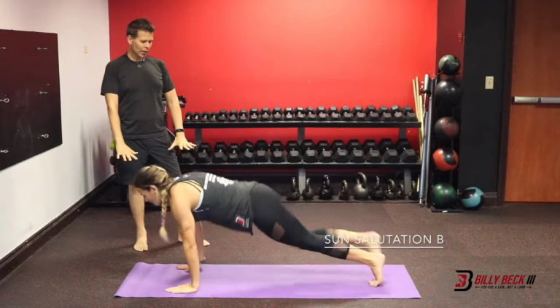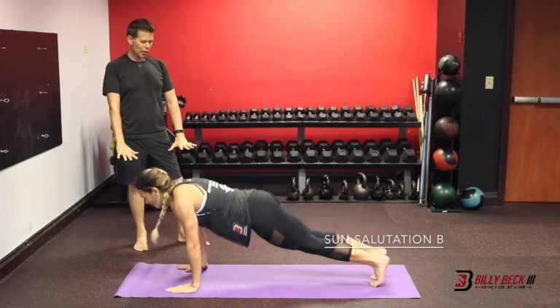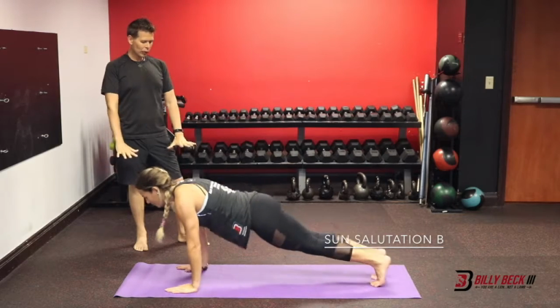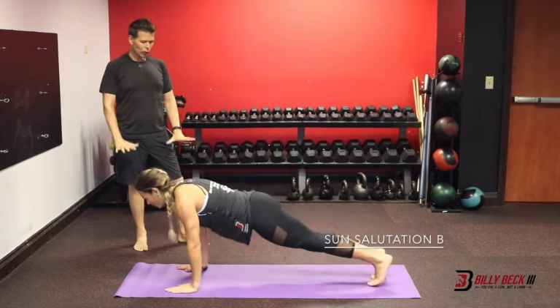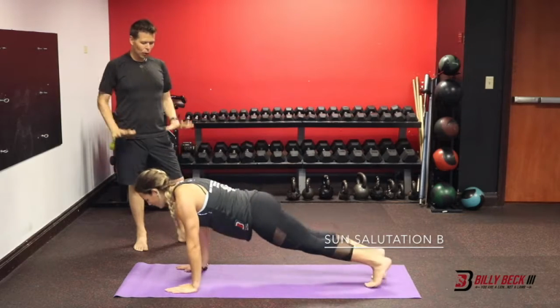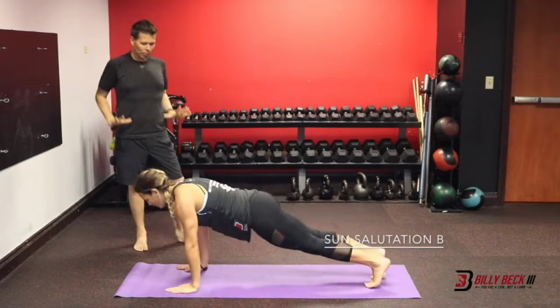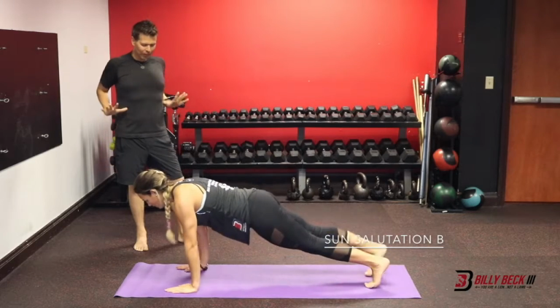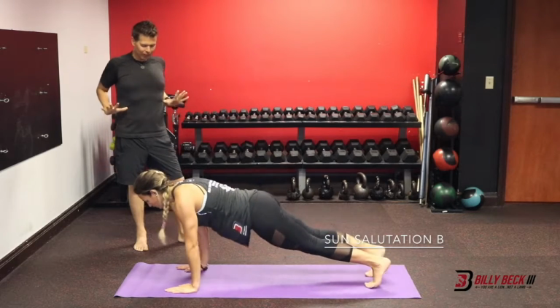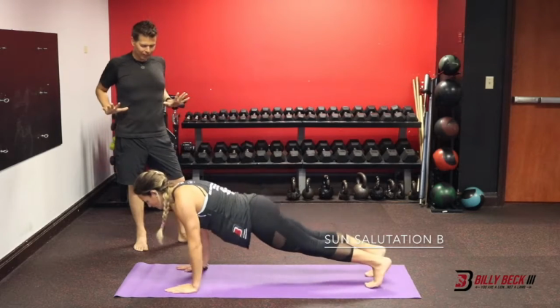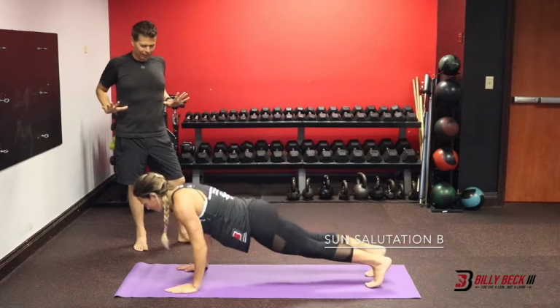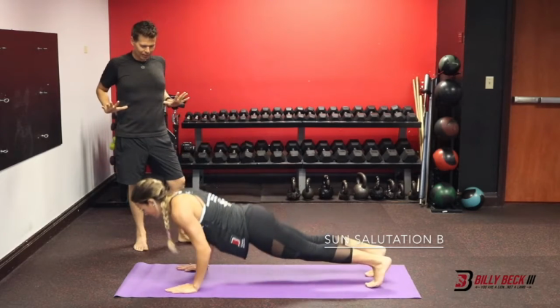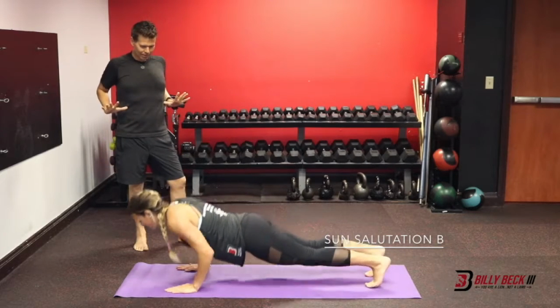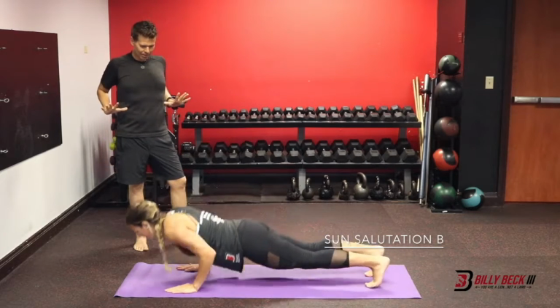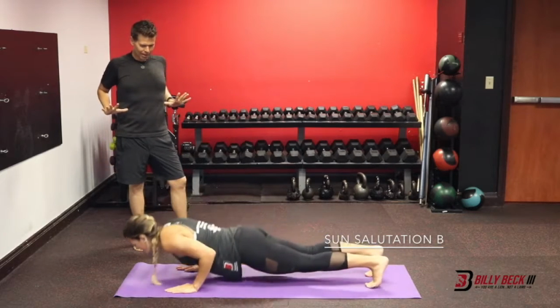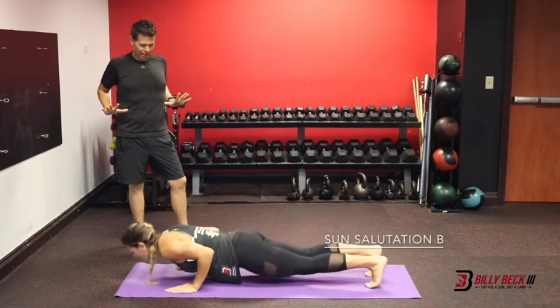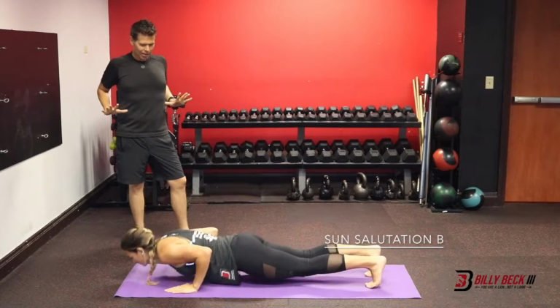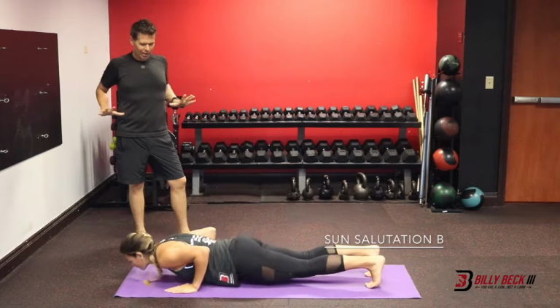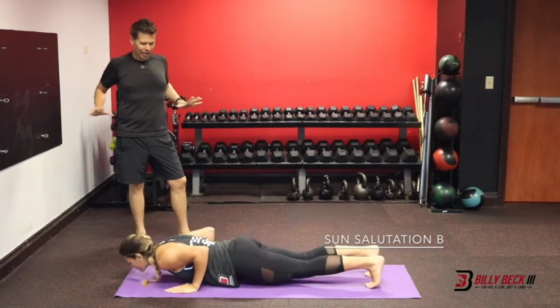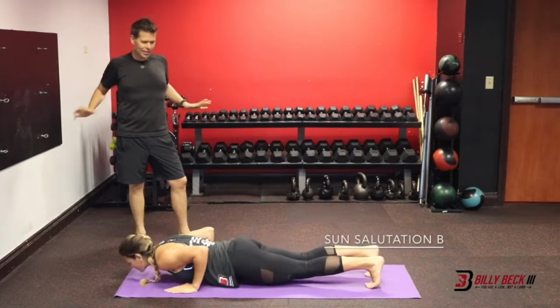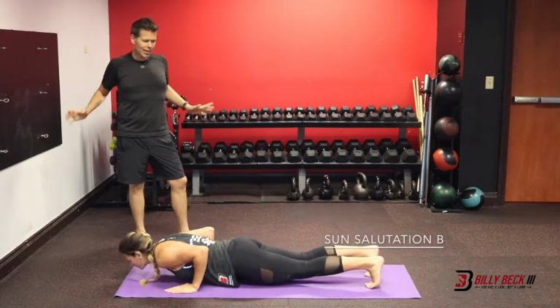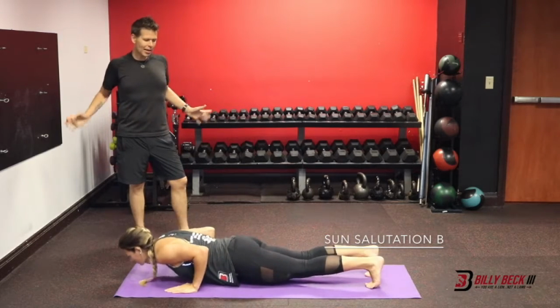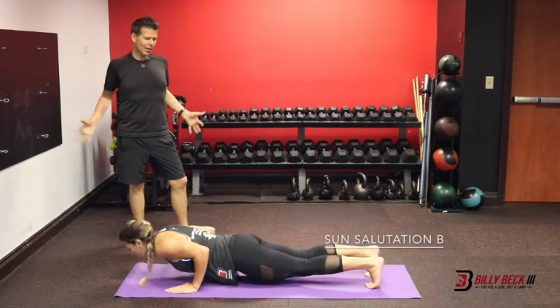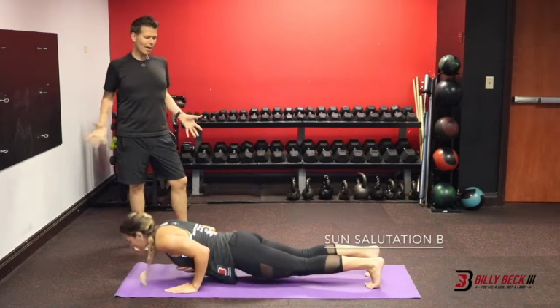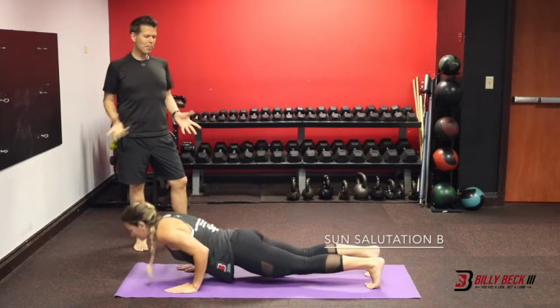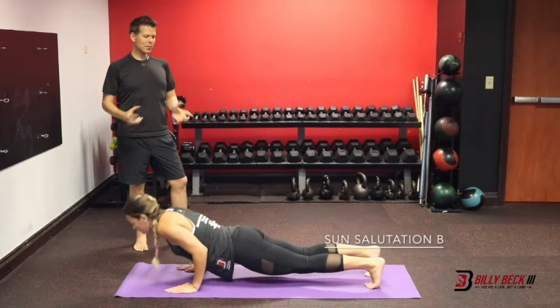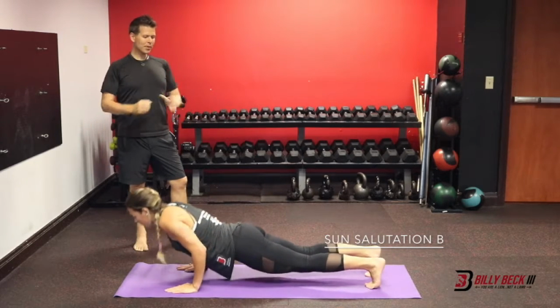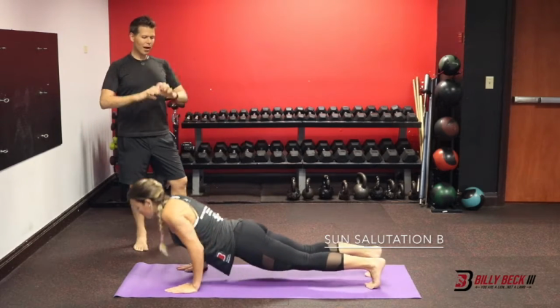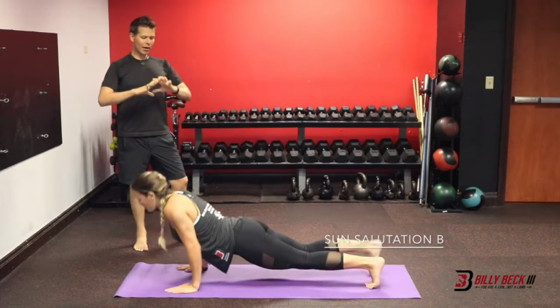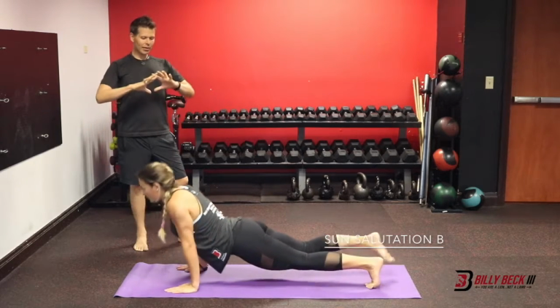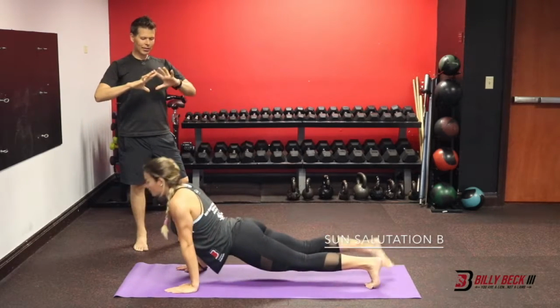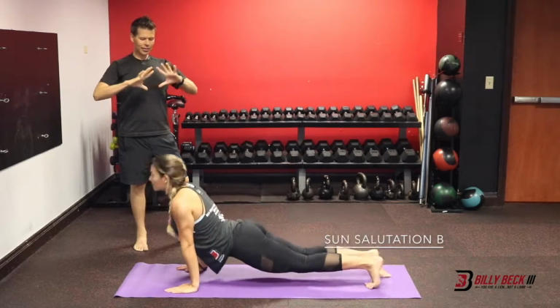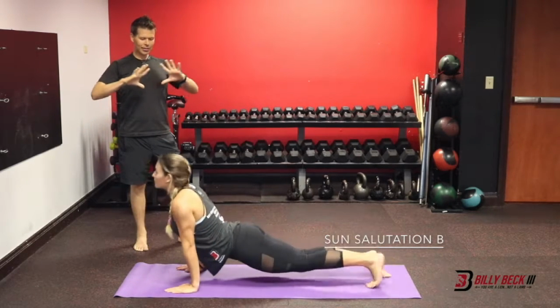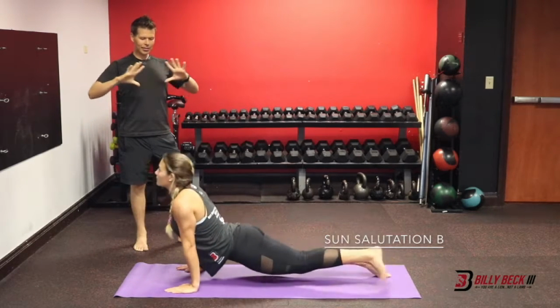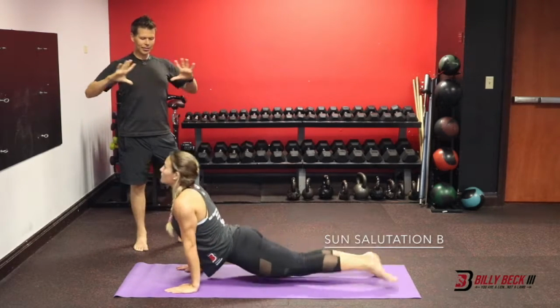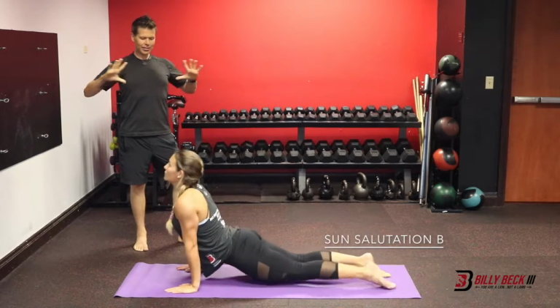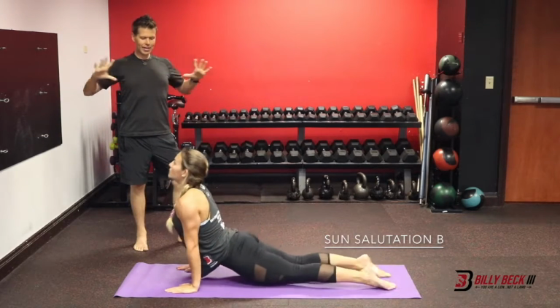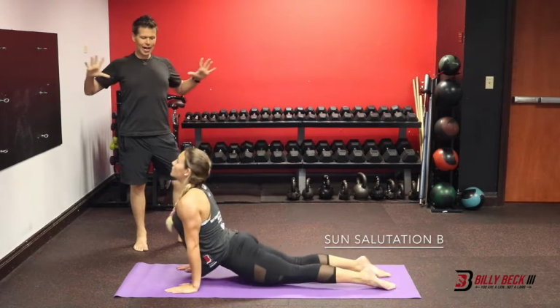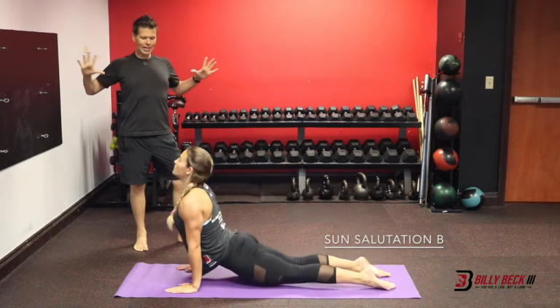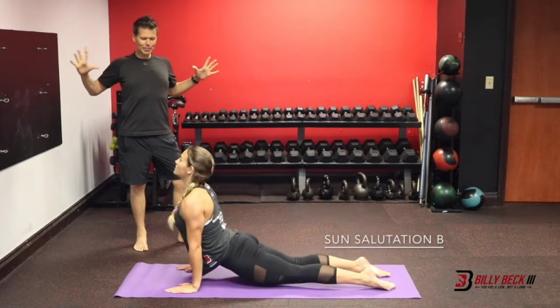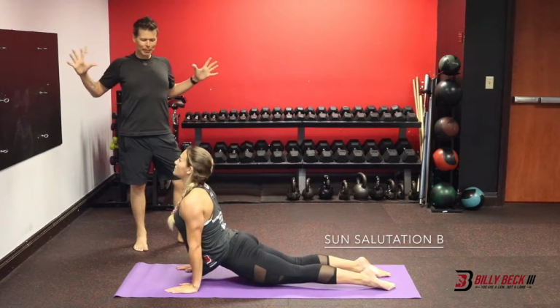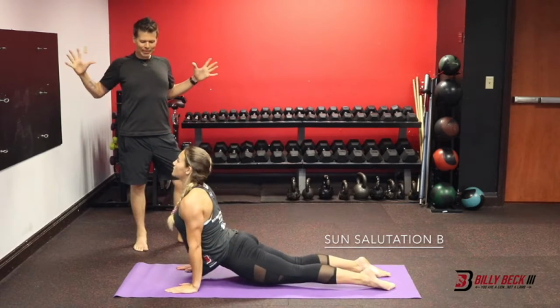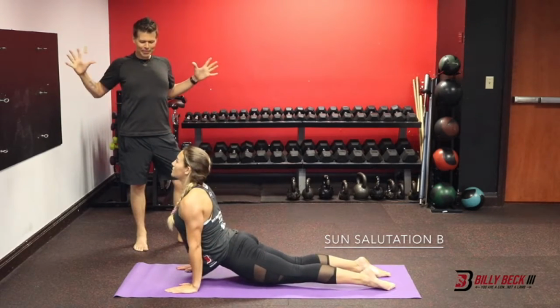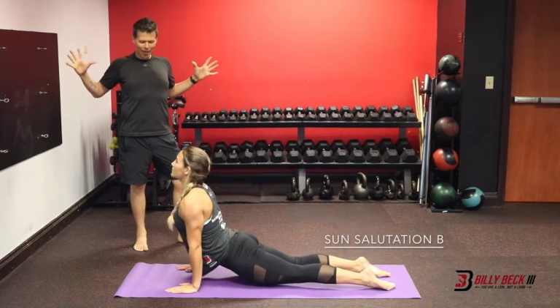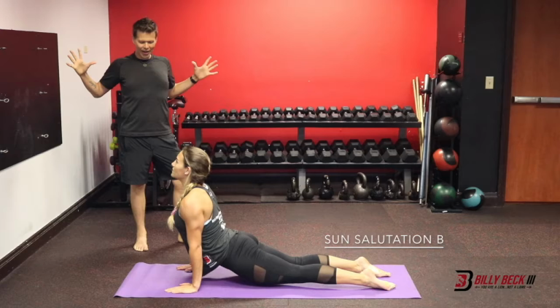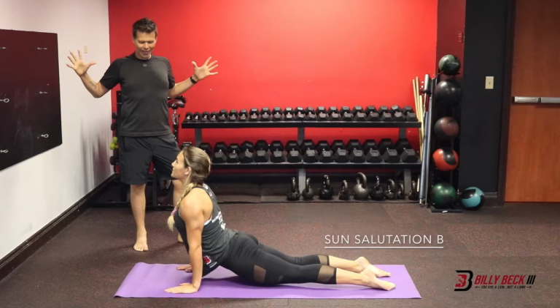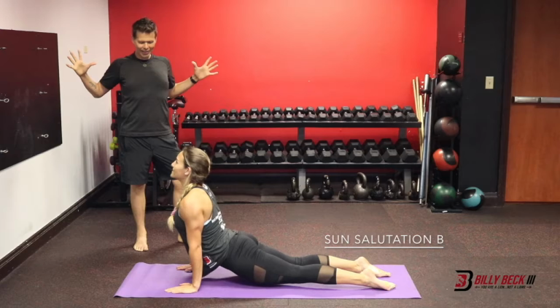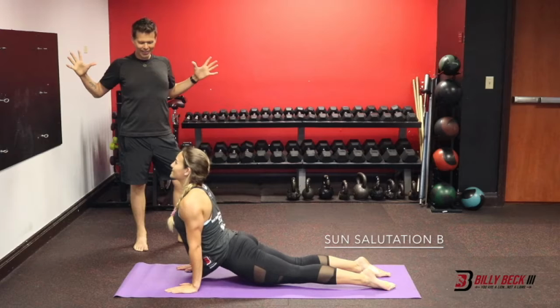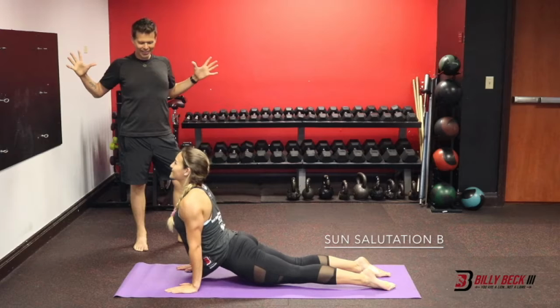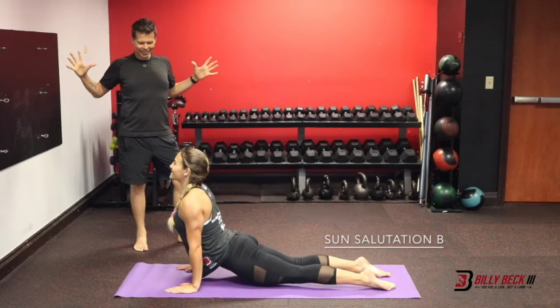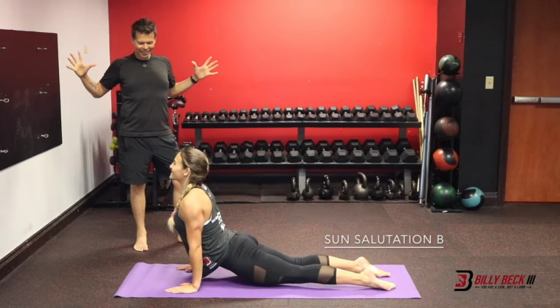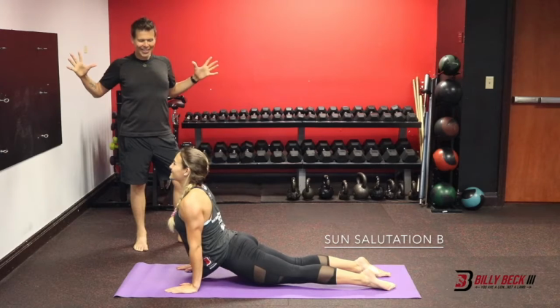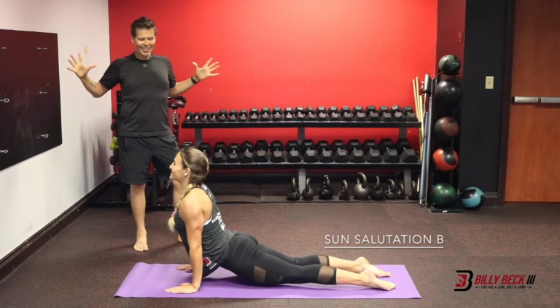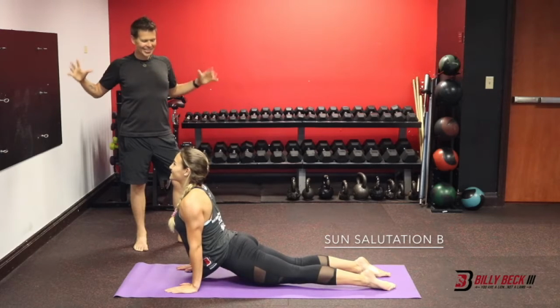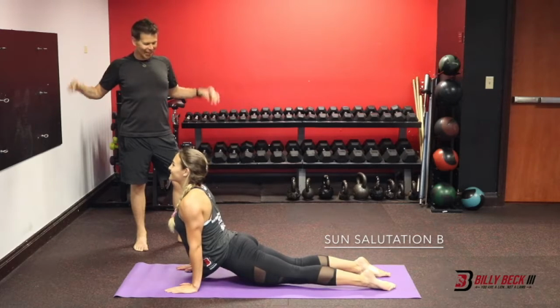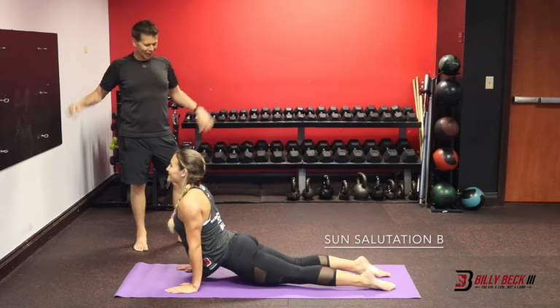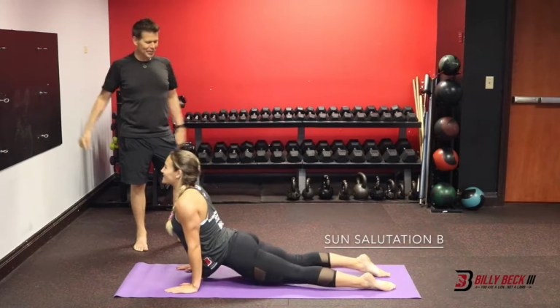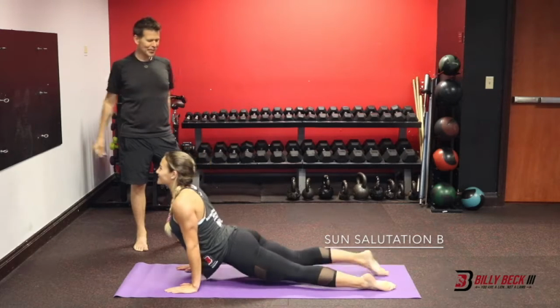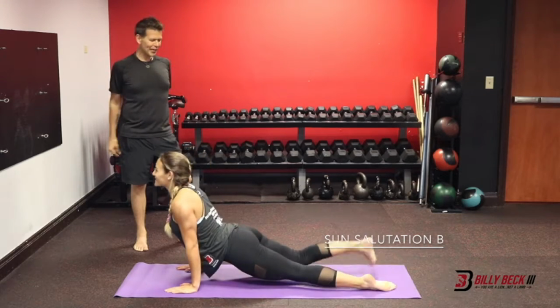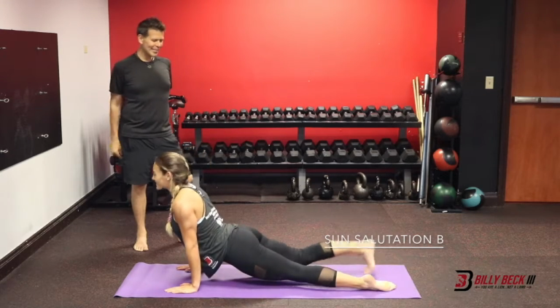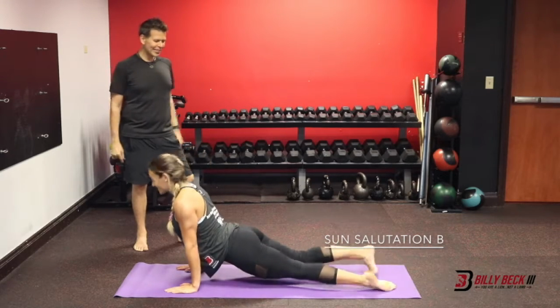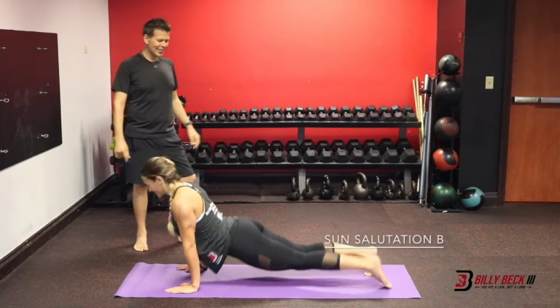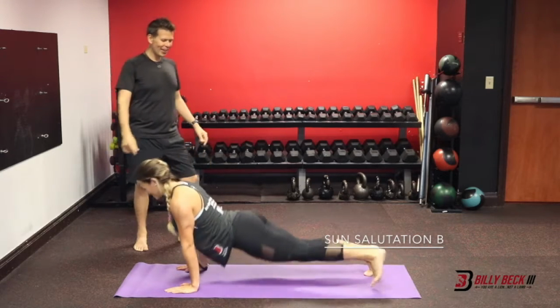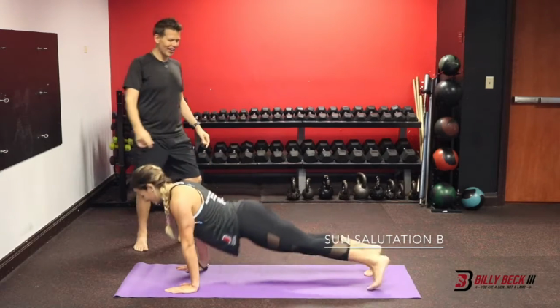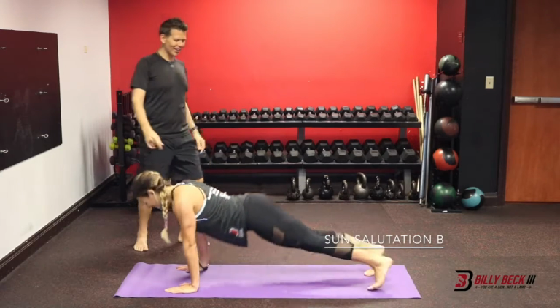Low plank. Inhale, up dog — big smile. Downward facing dog.